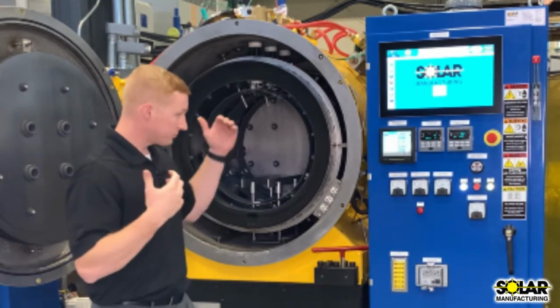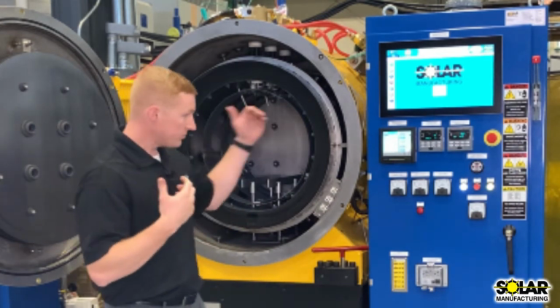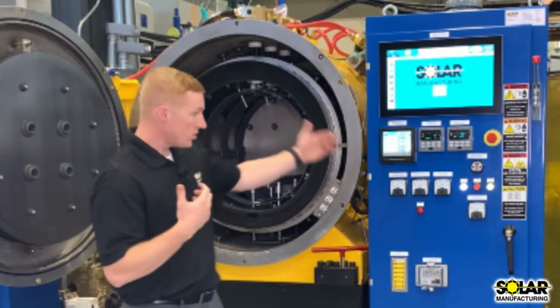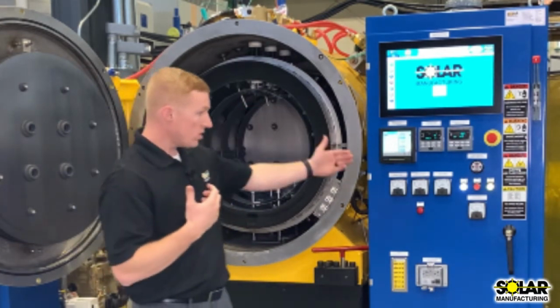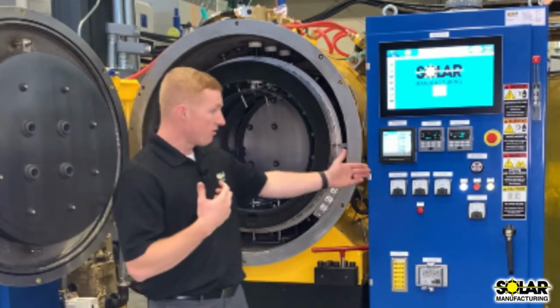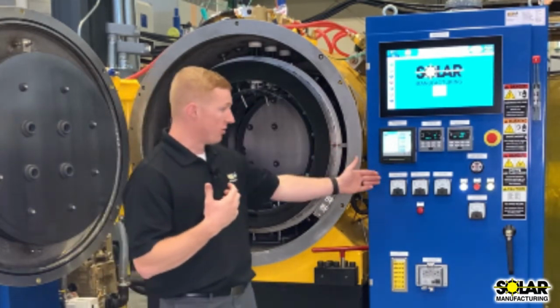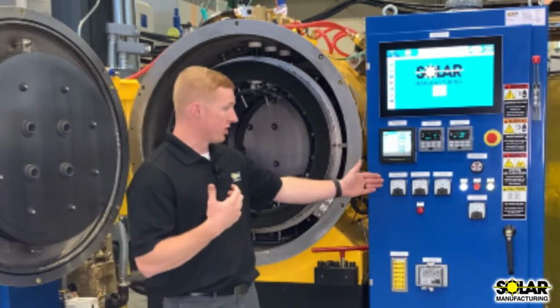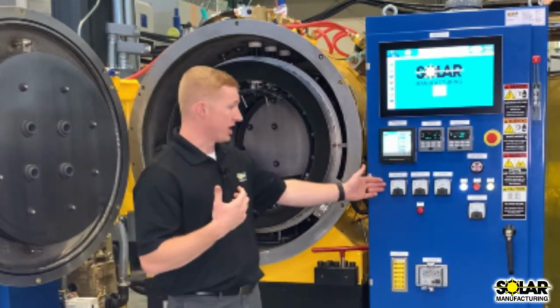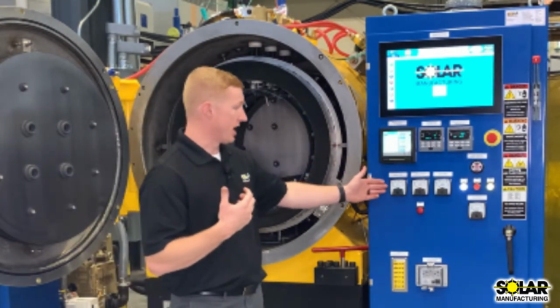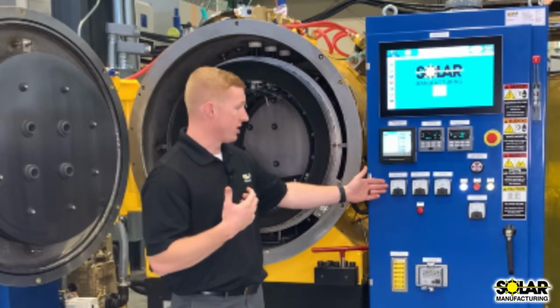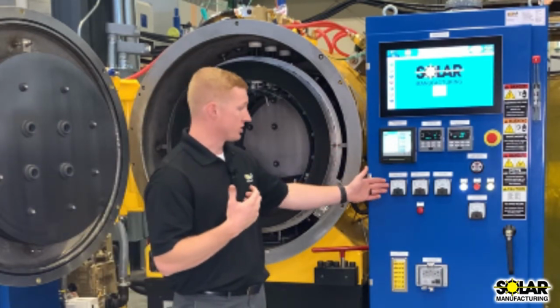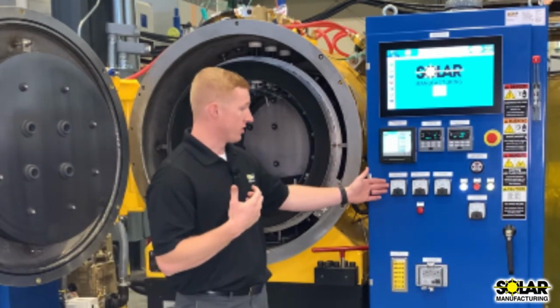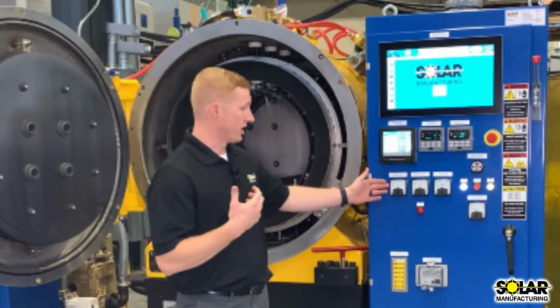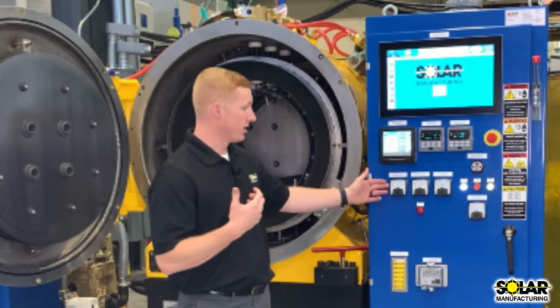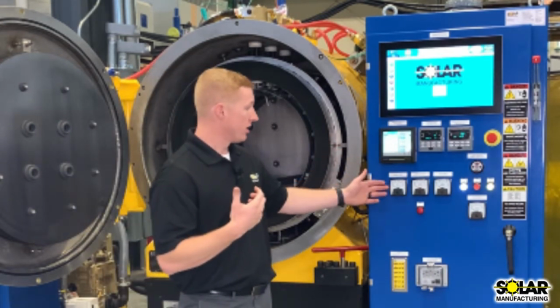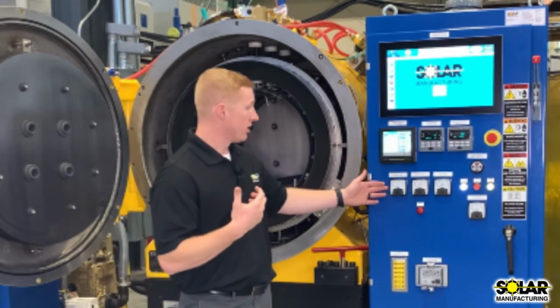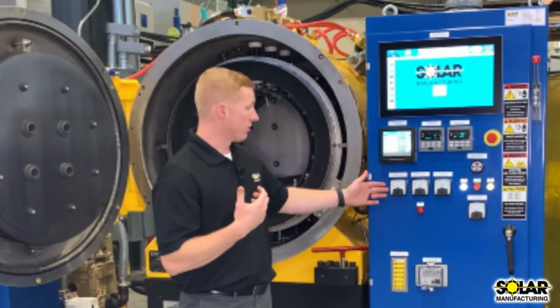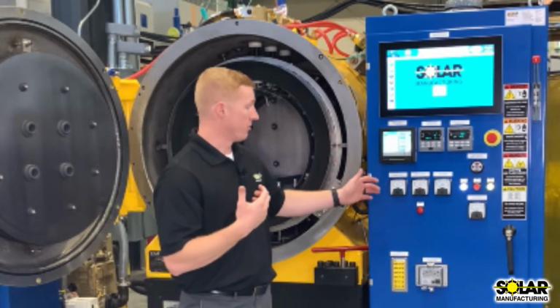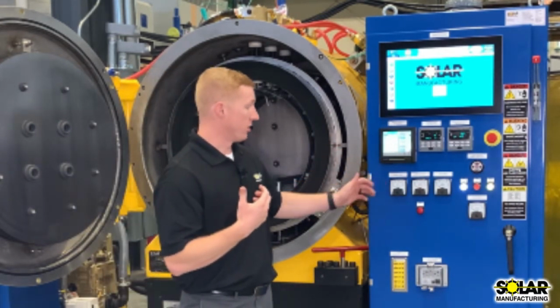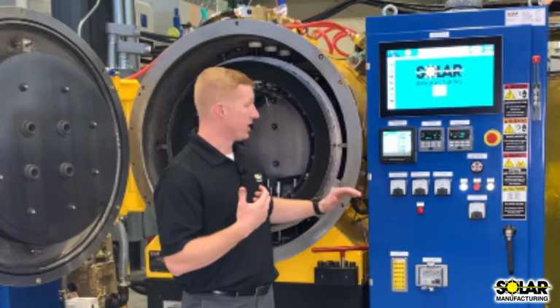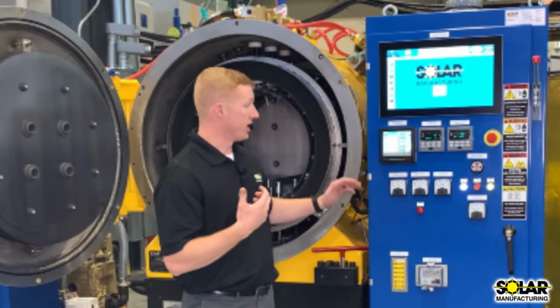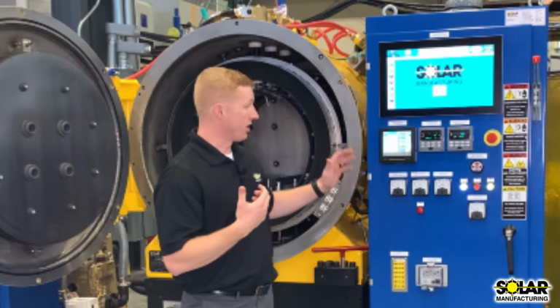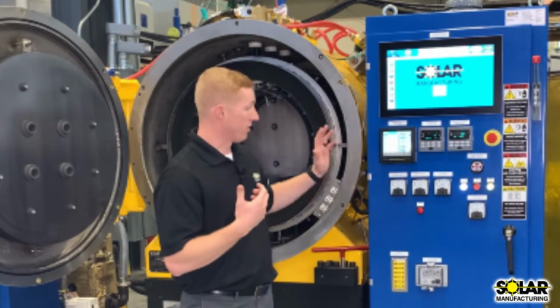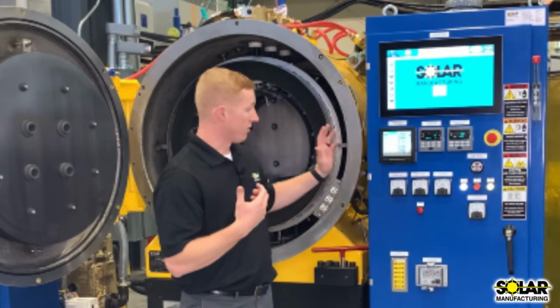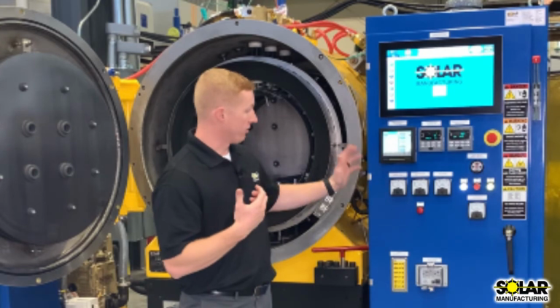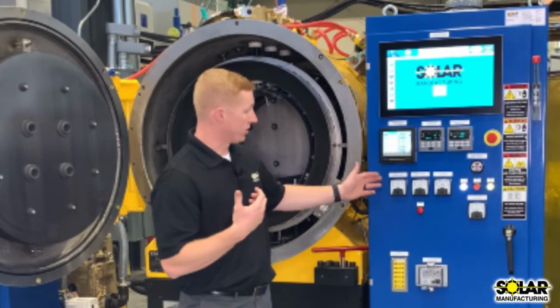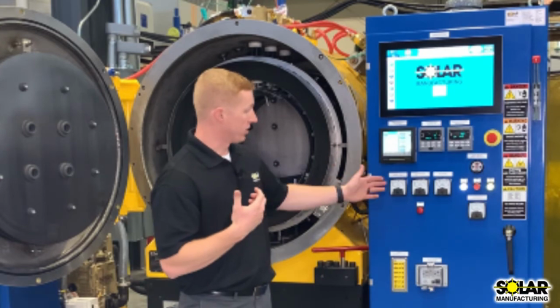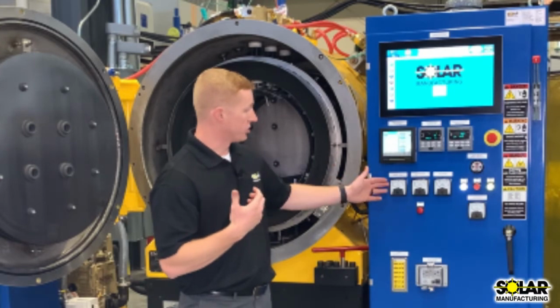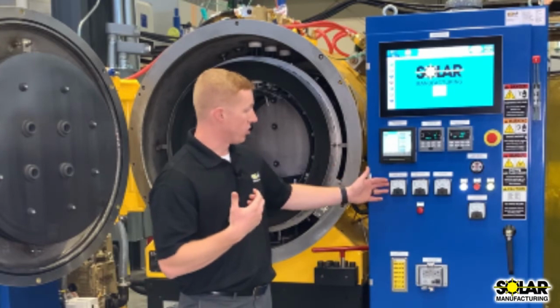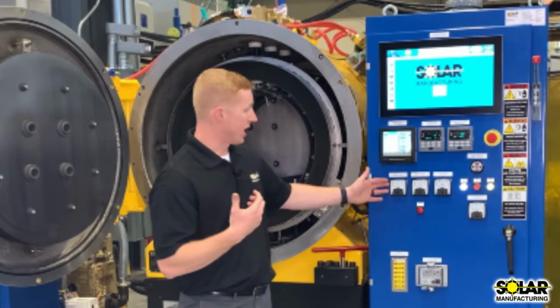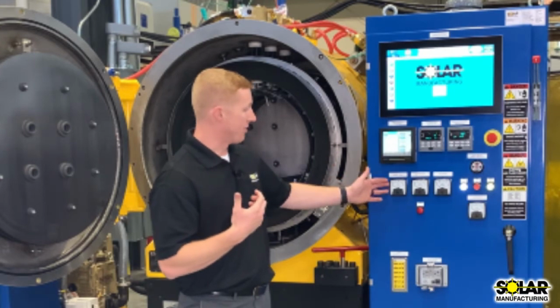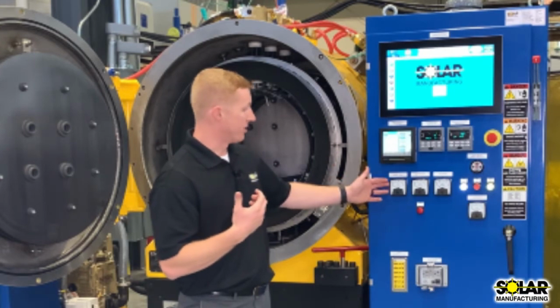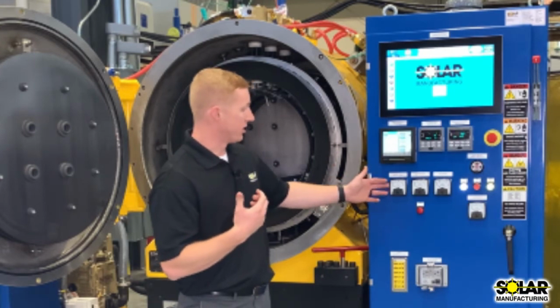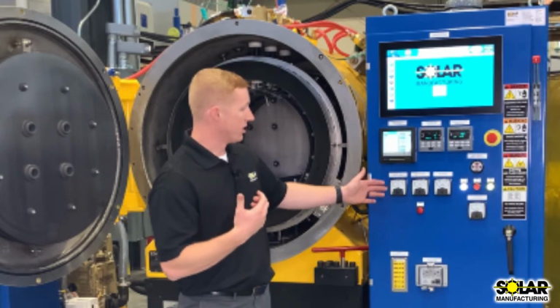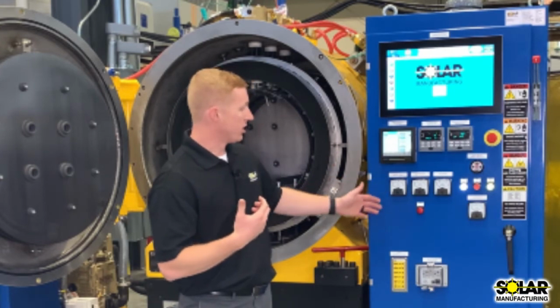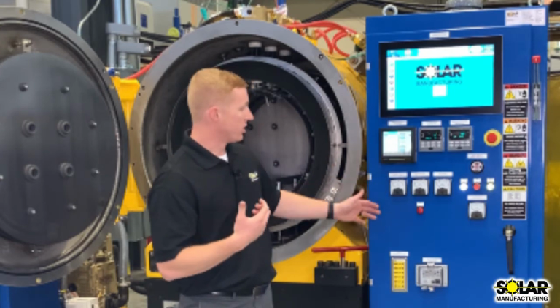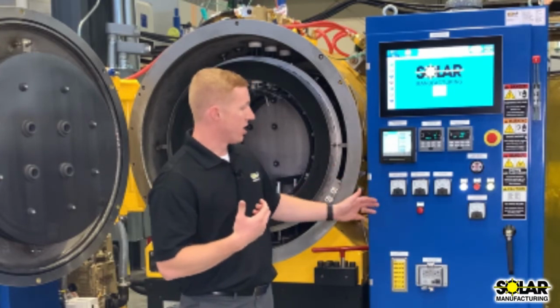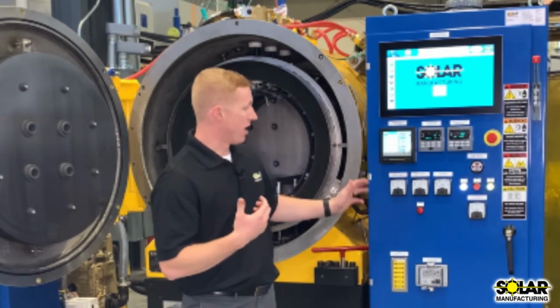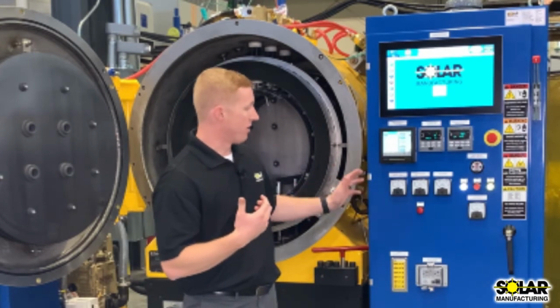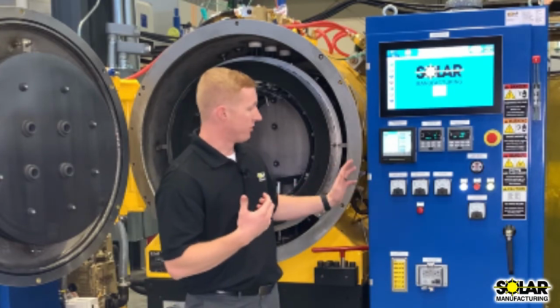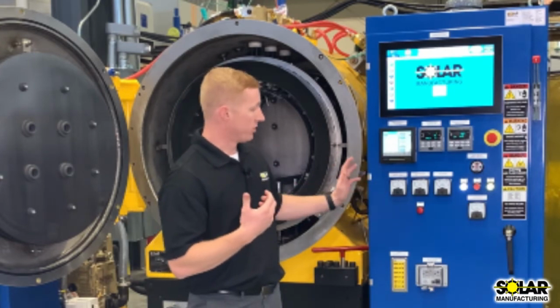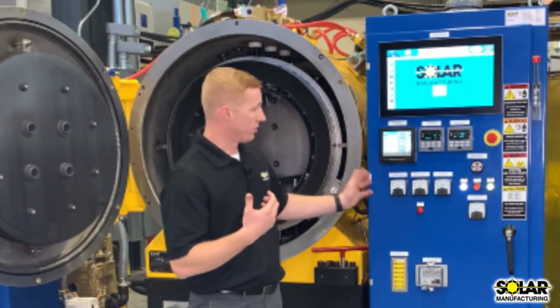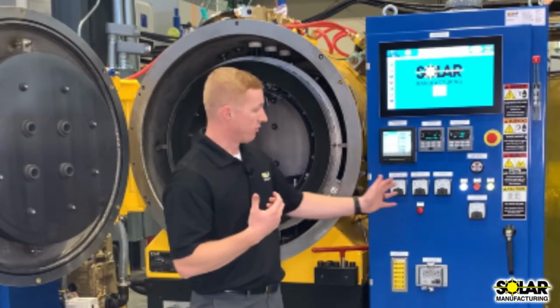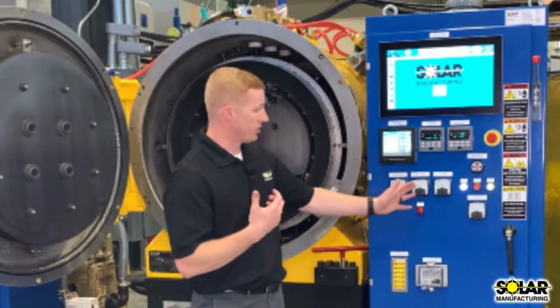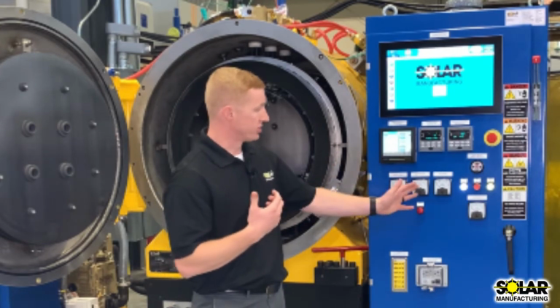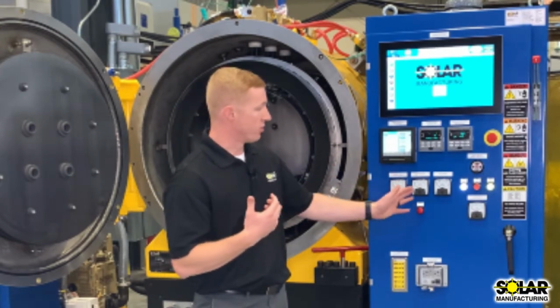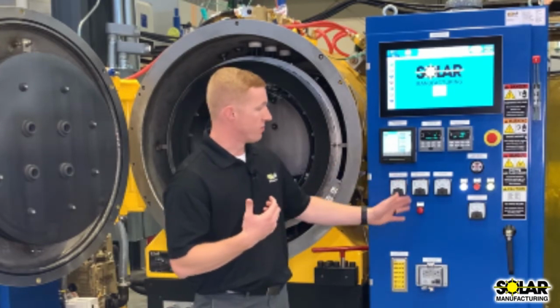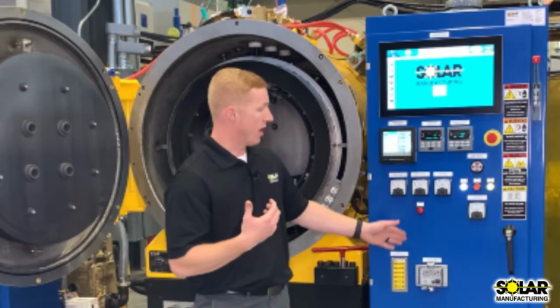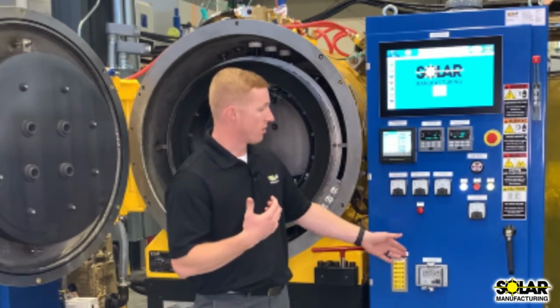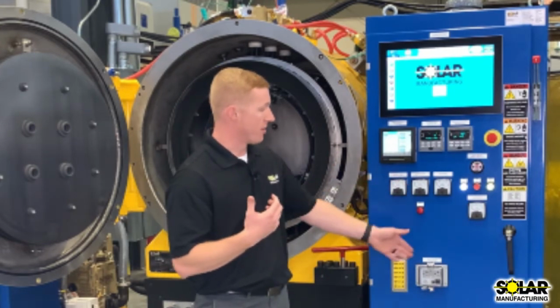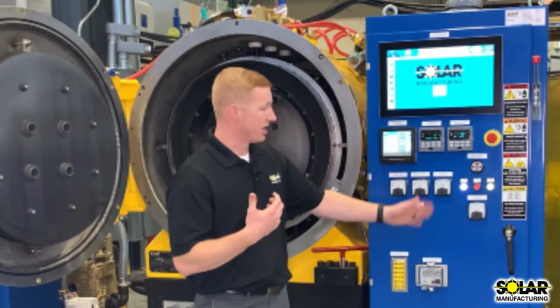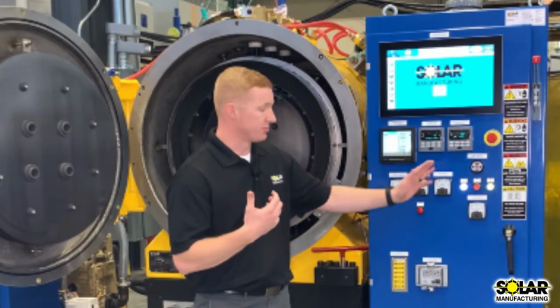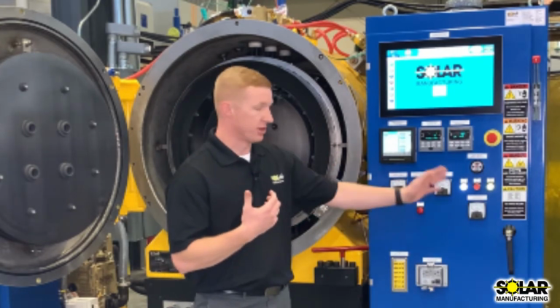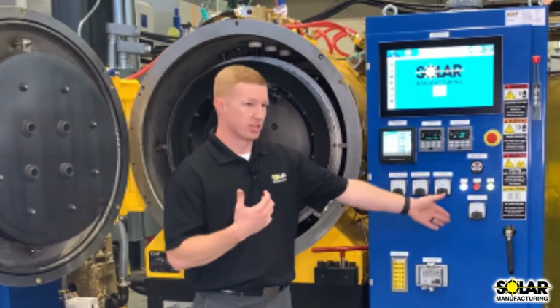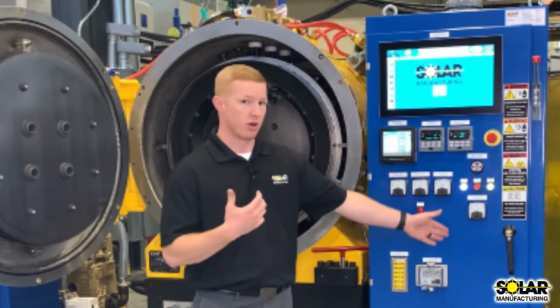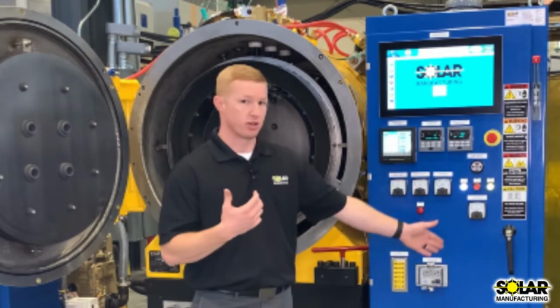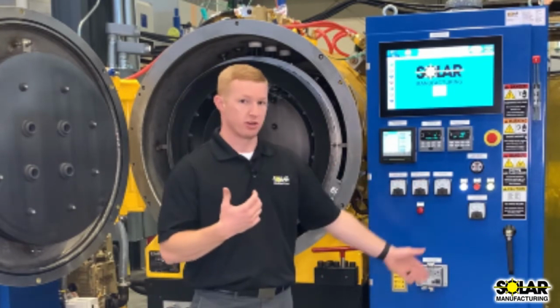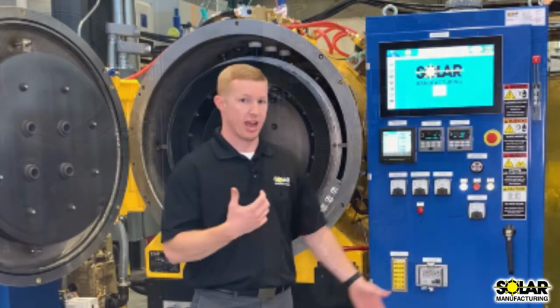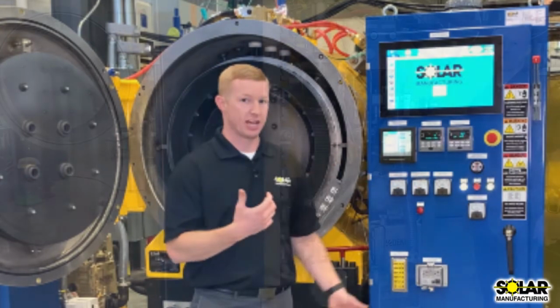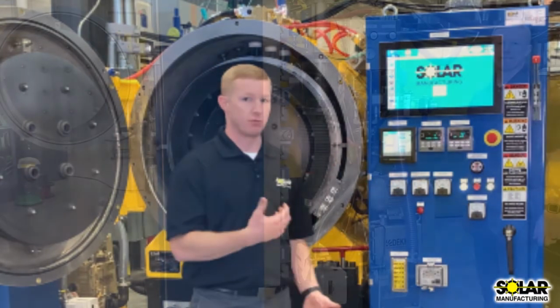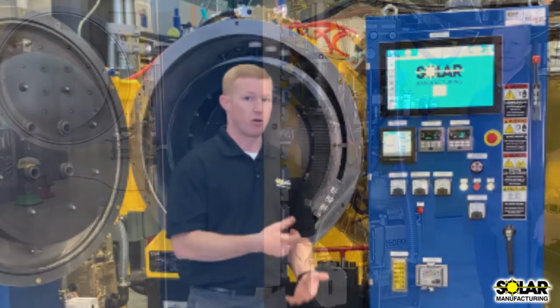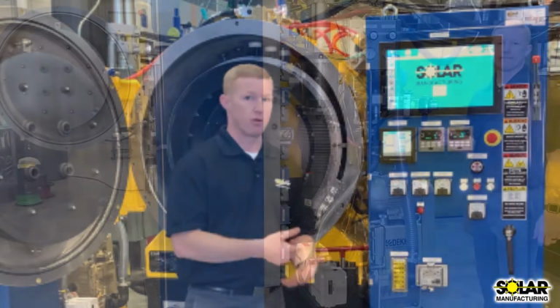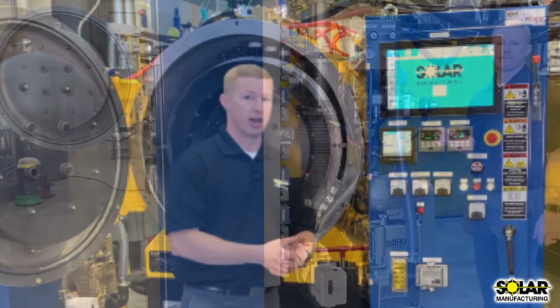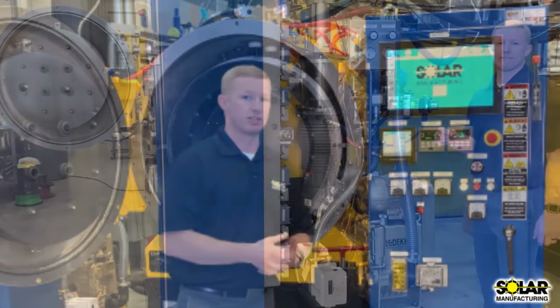From looking at your control cabinet, you have your front zone power management as well as your gas blower management.